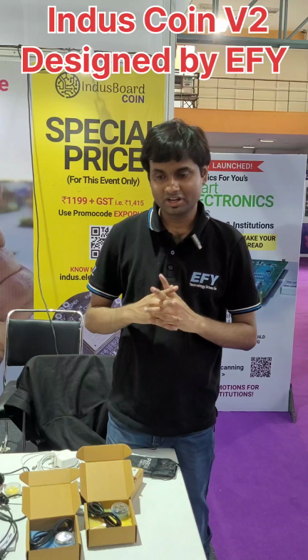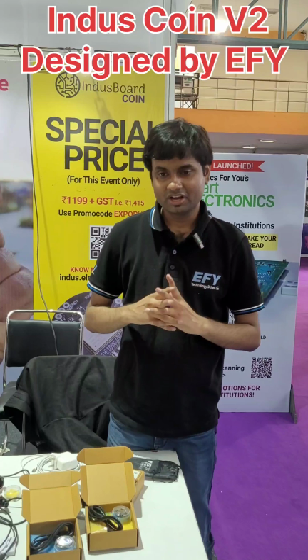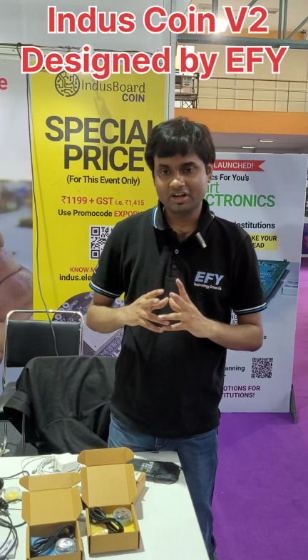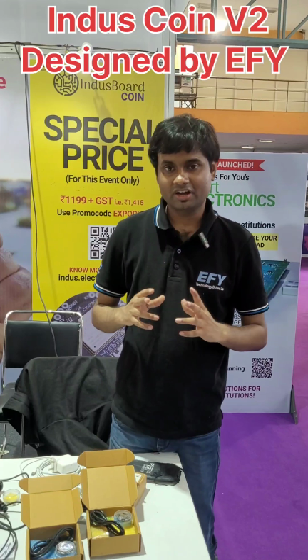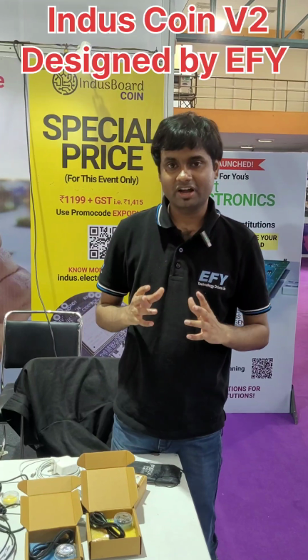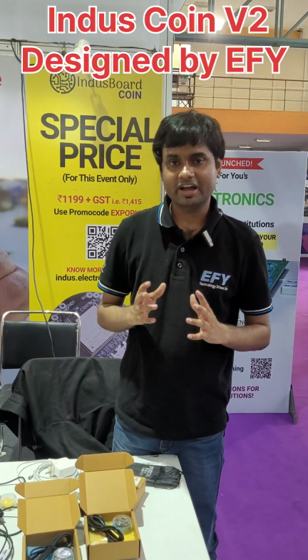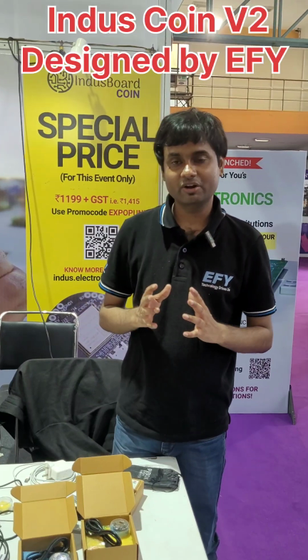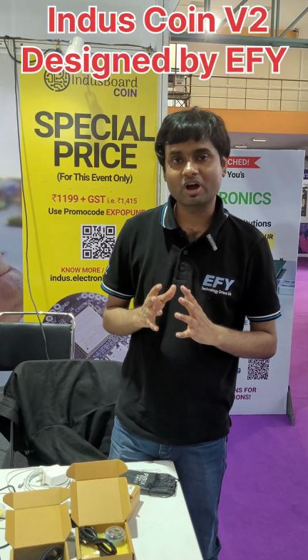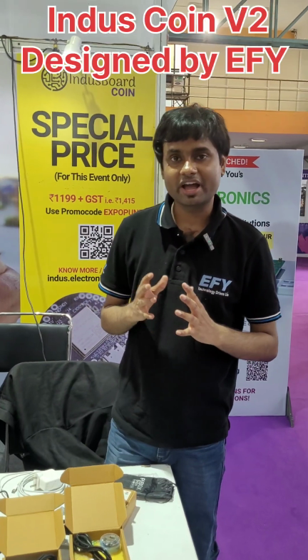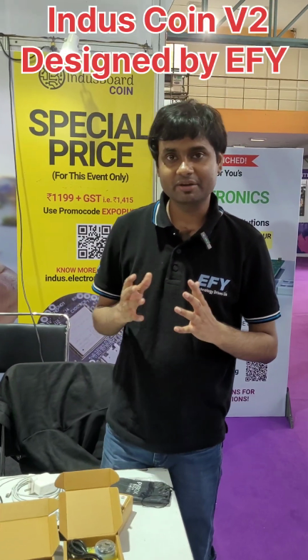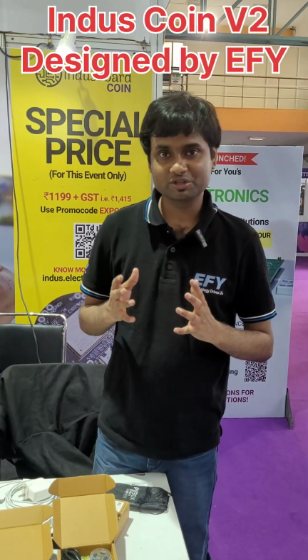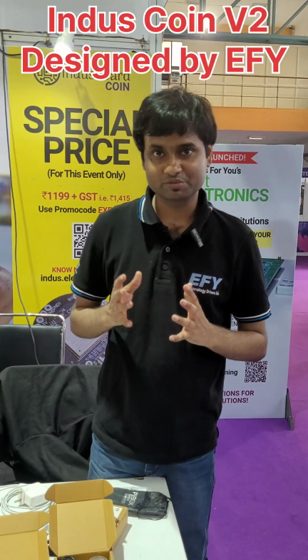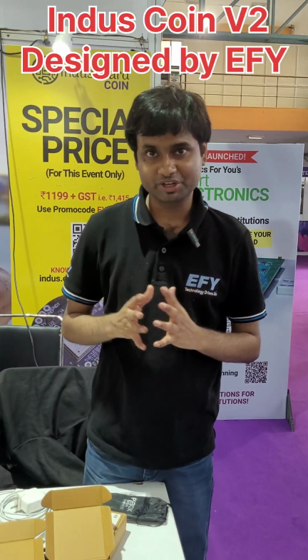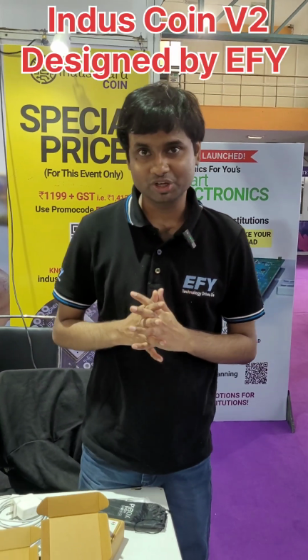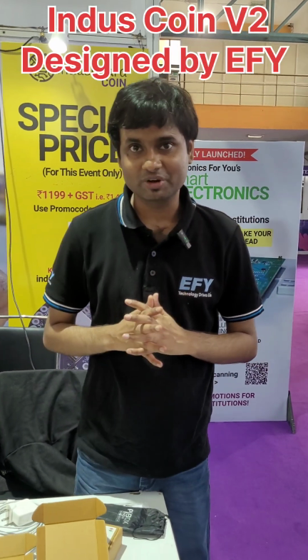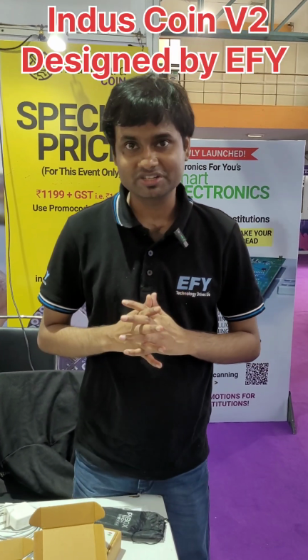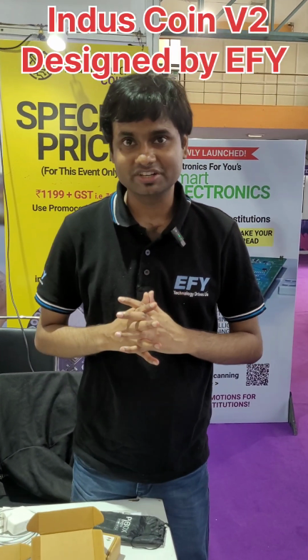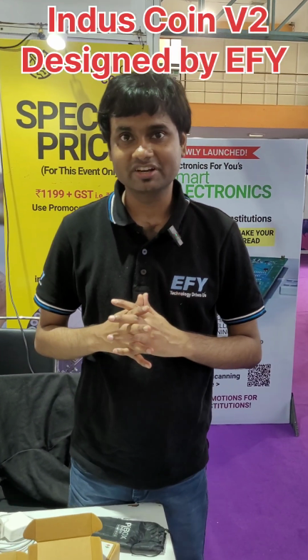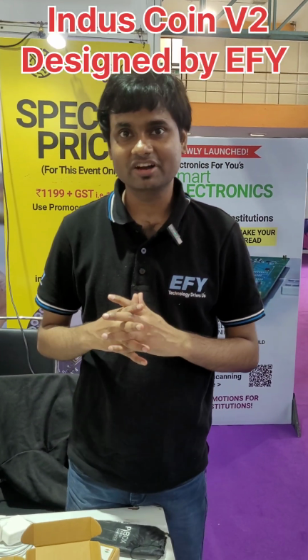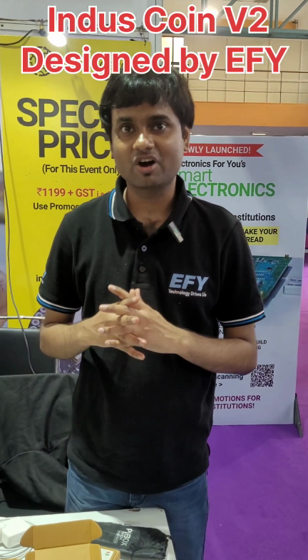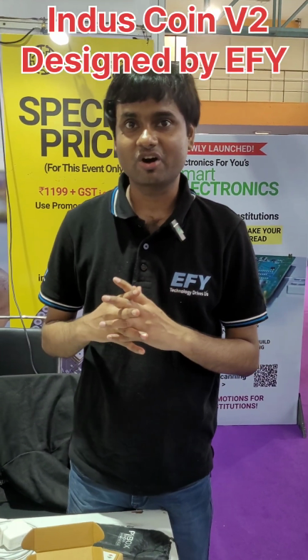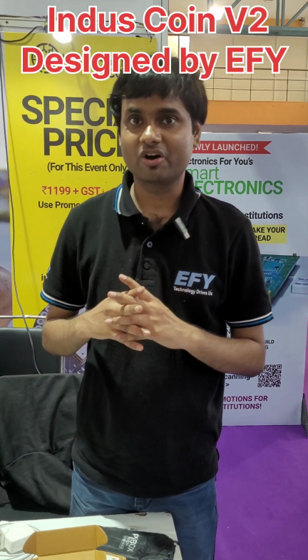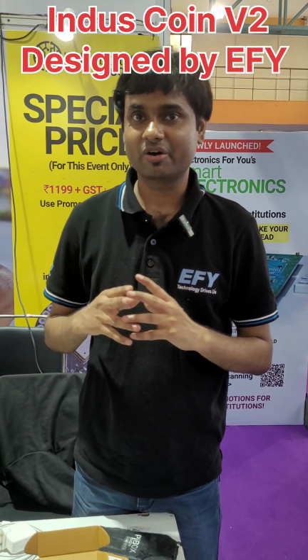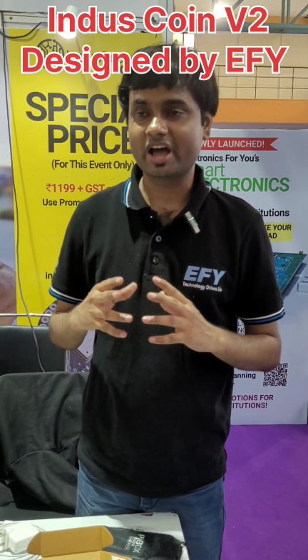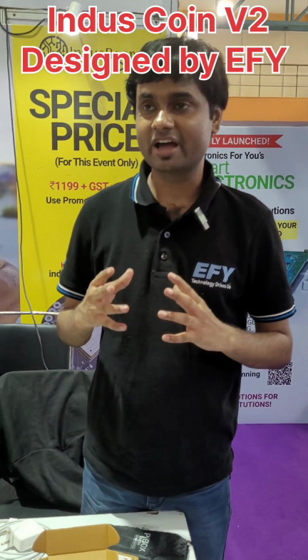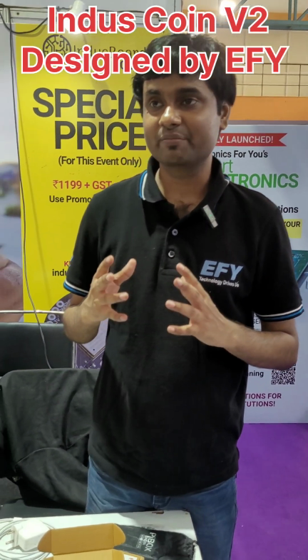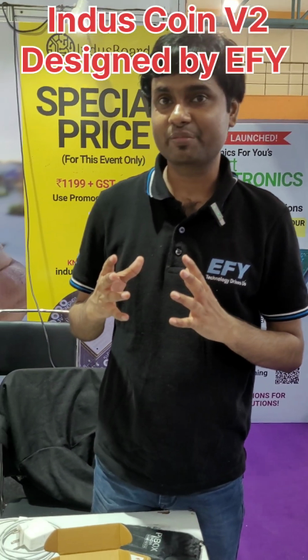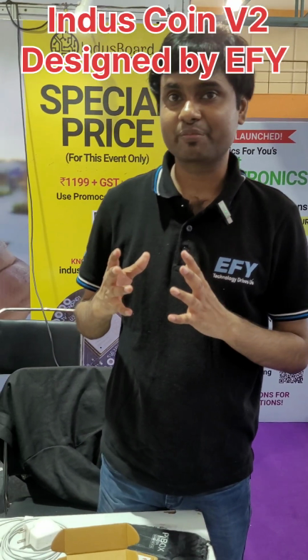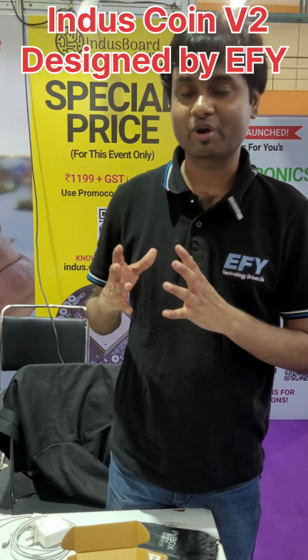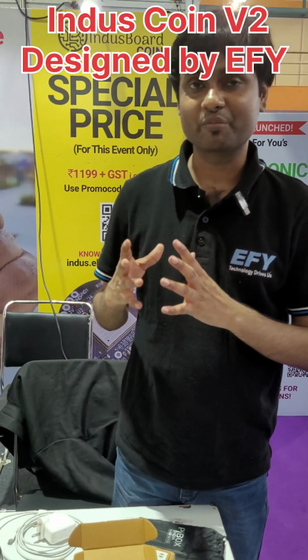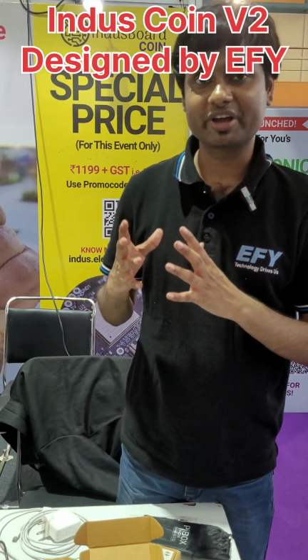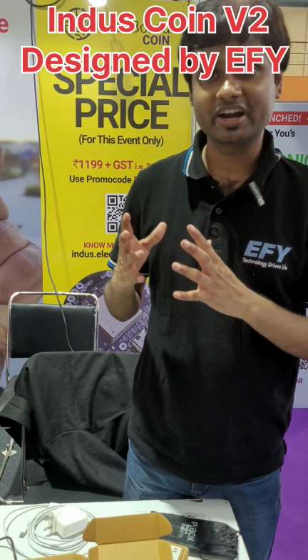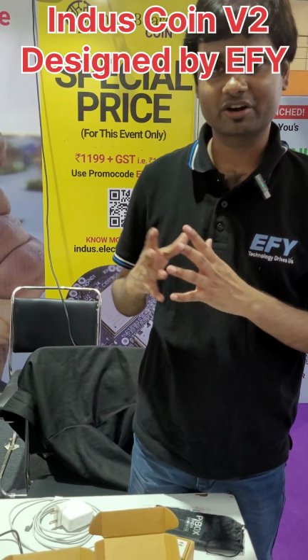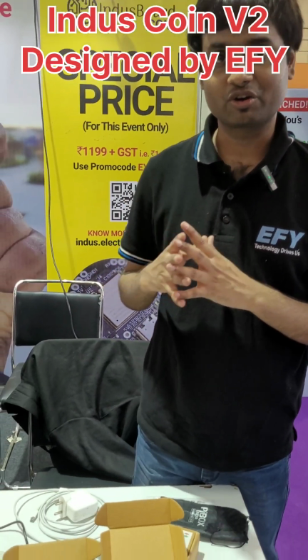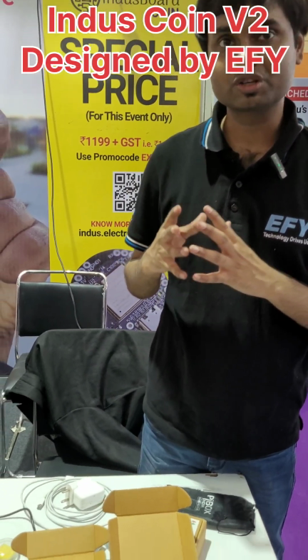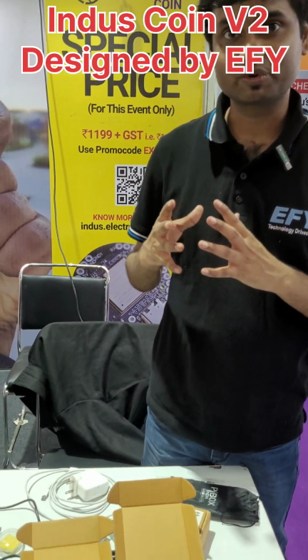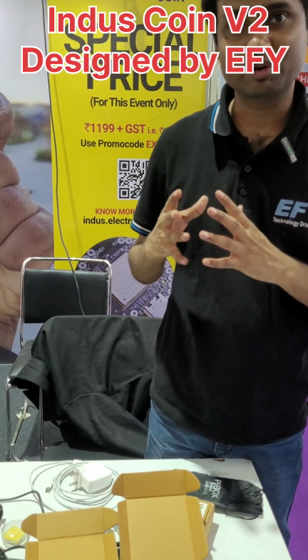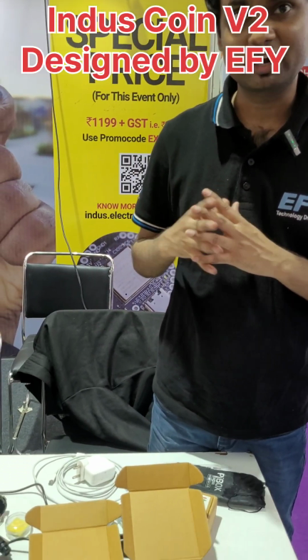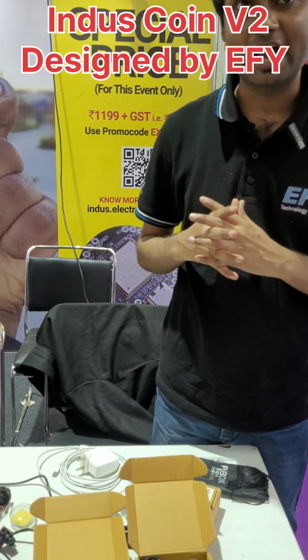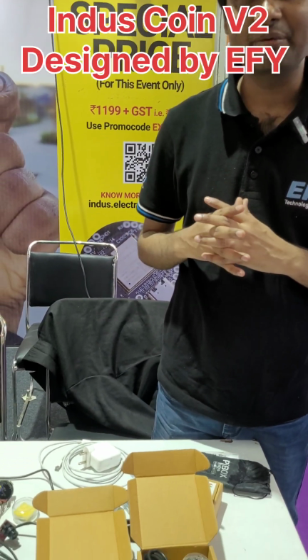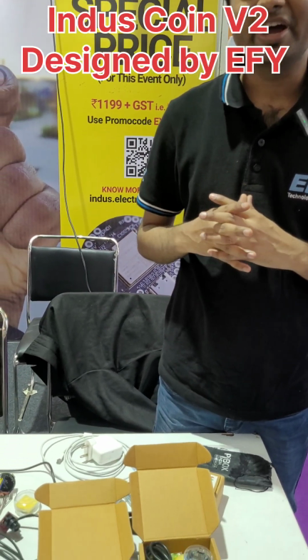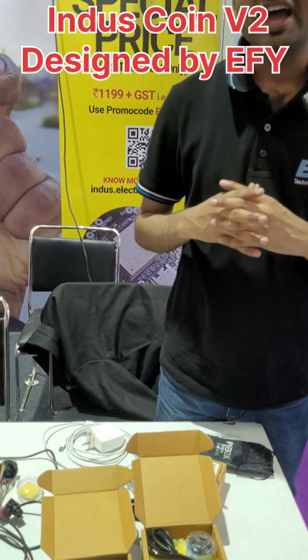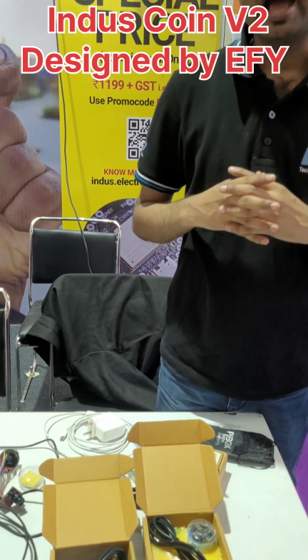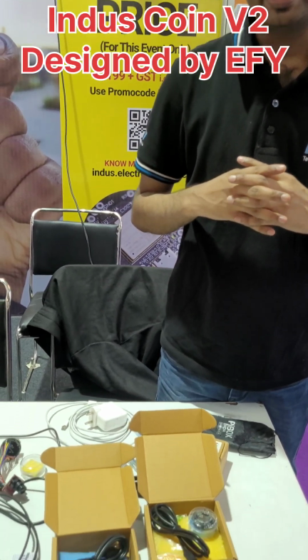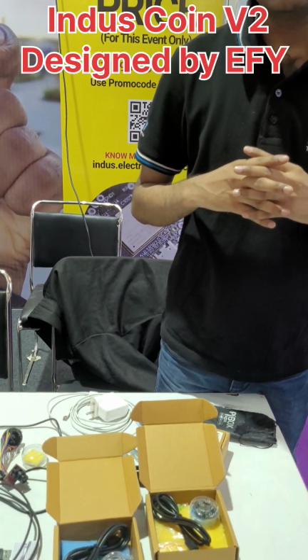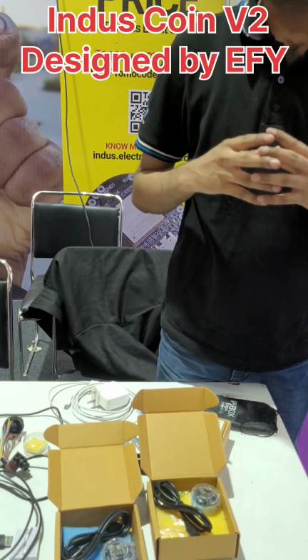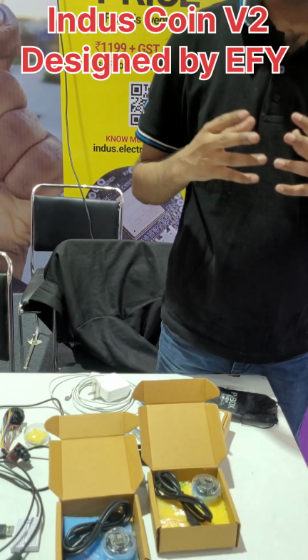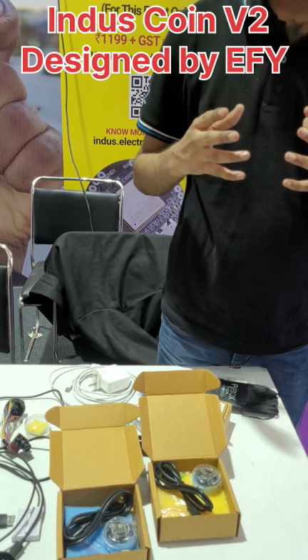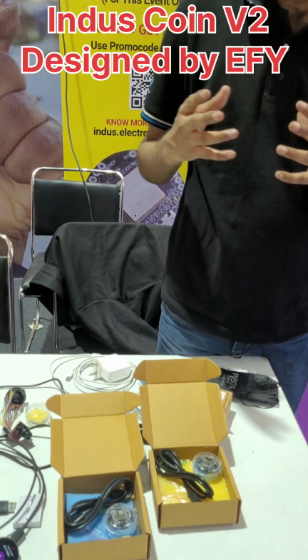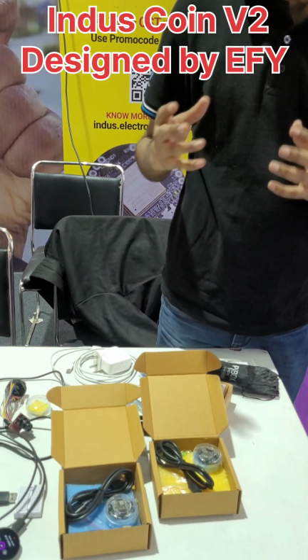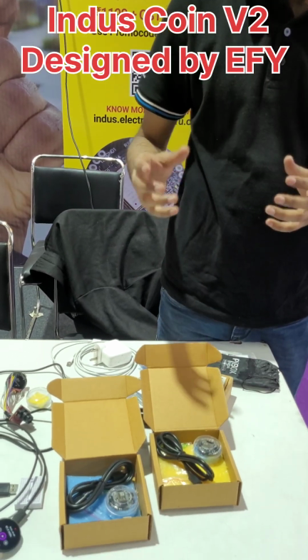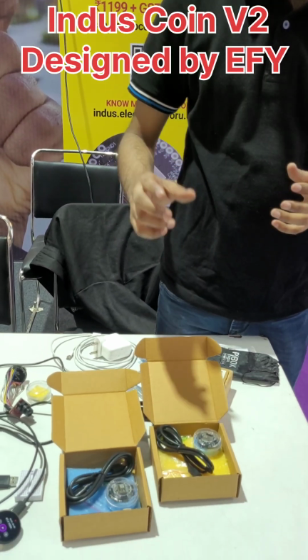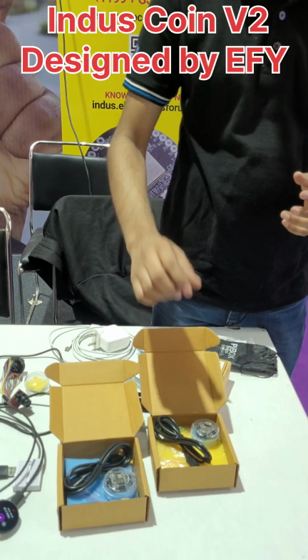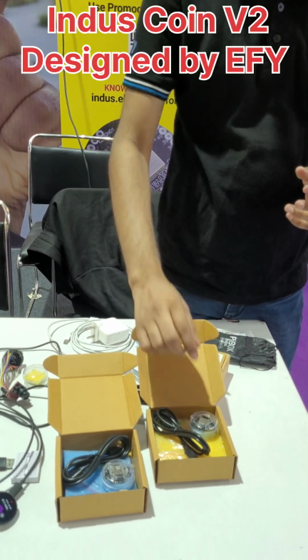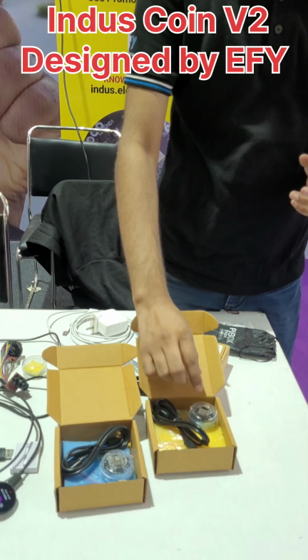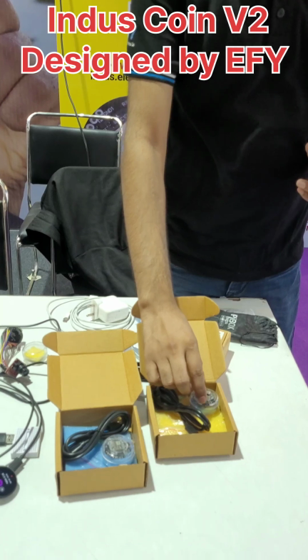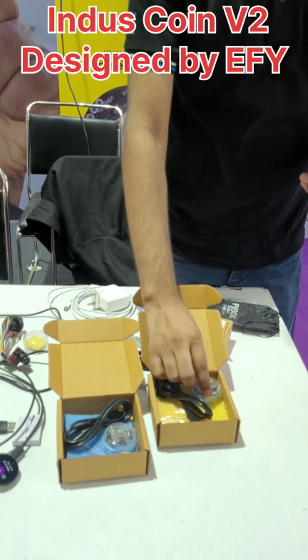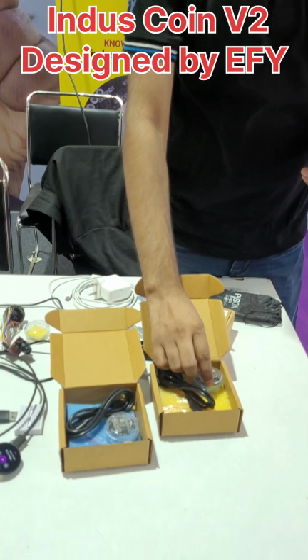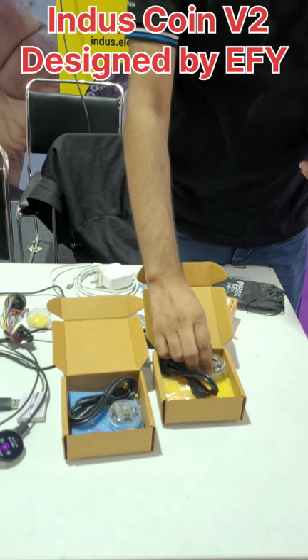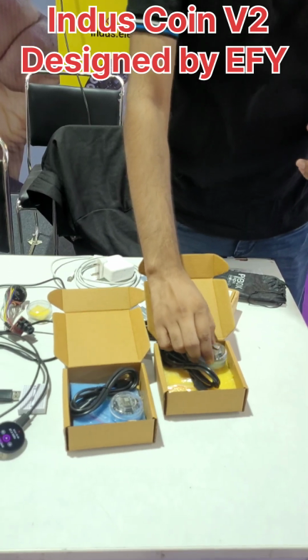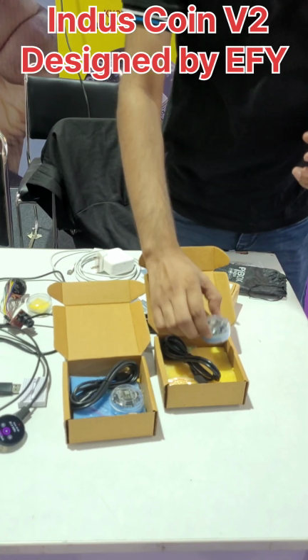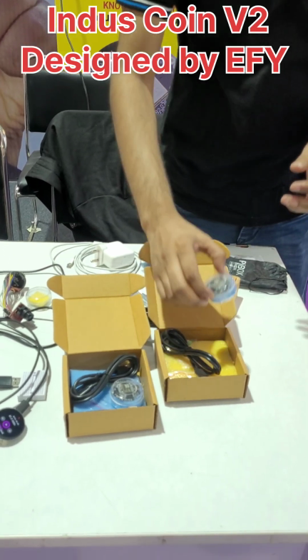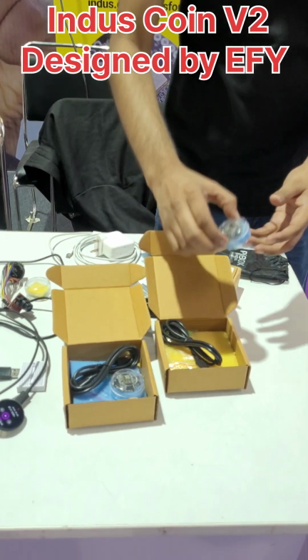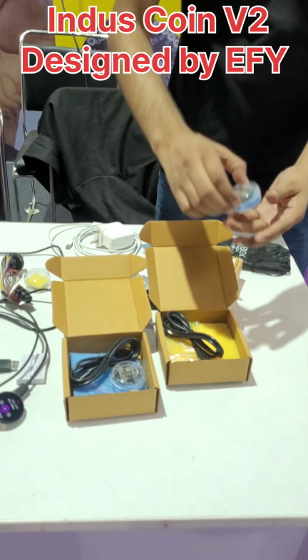Hello, I am Sweeney Kamarsina. I am from Electronics4U Lab and I am the inventor of this Indus board.